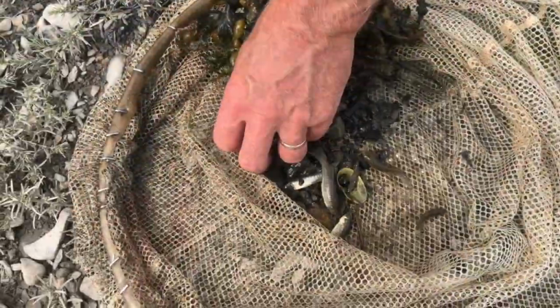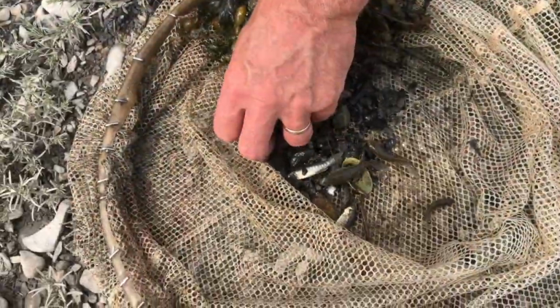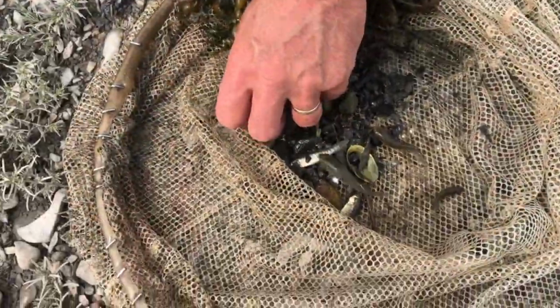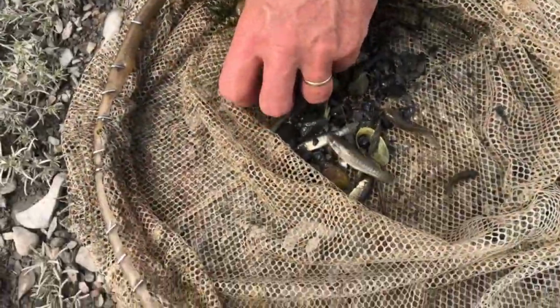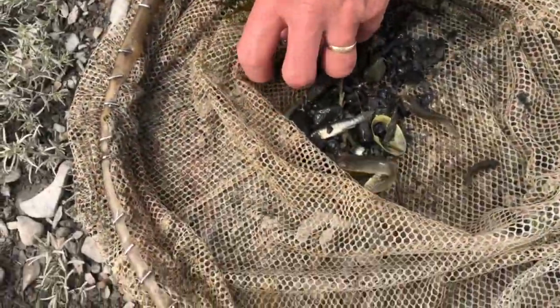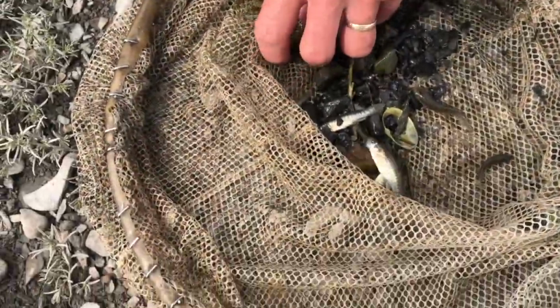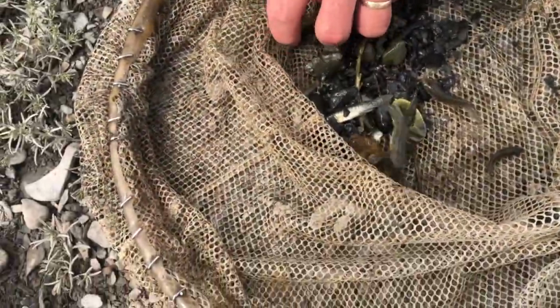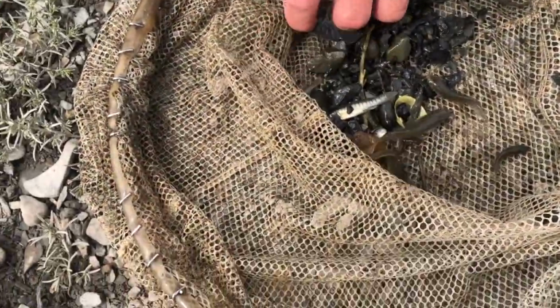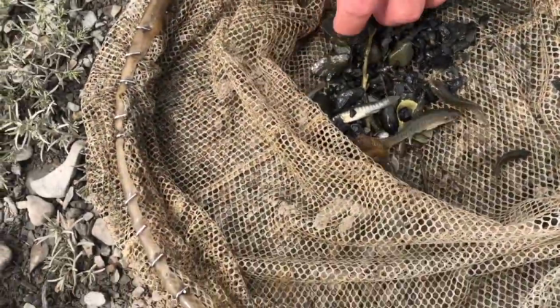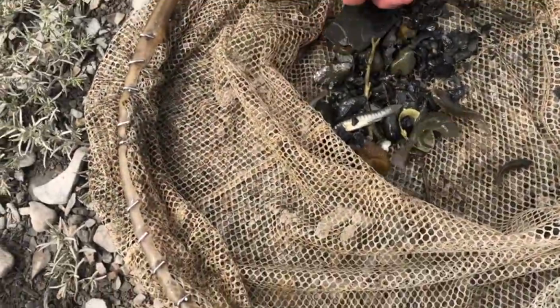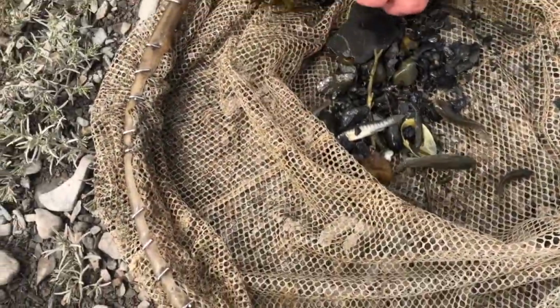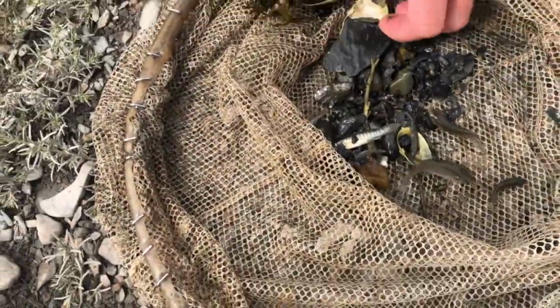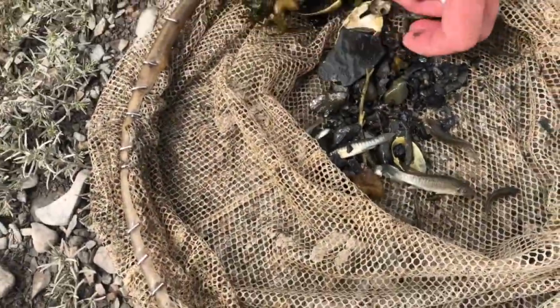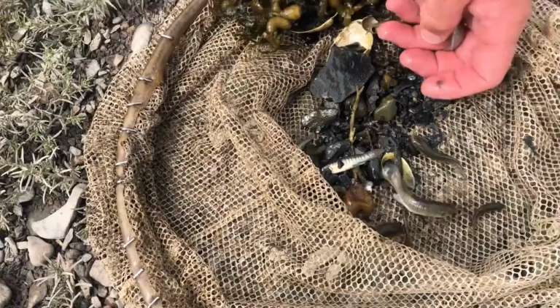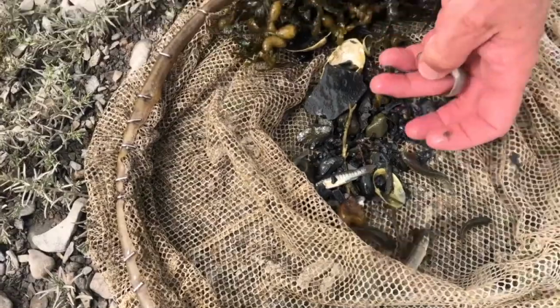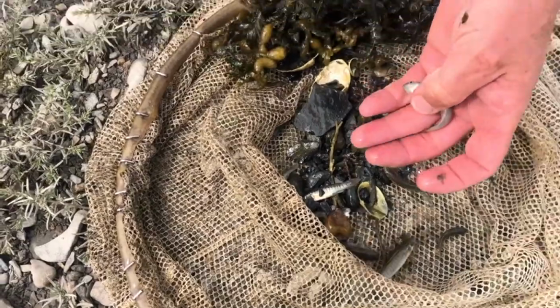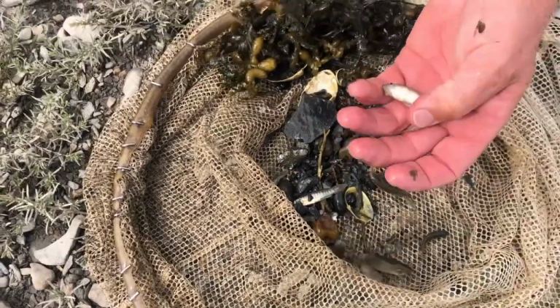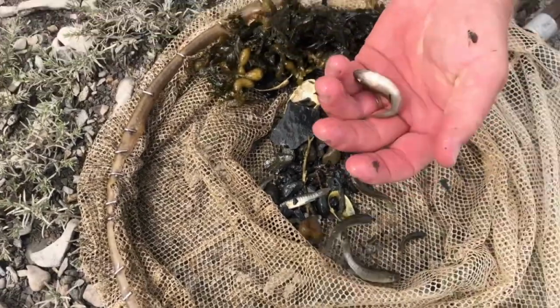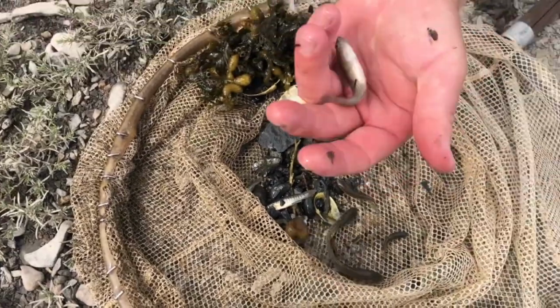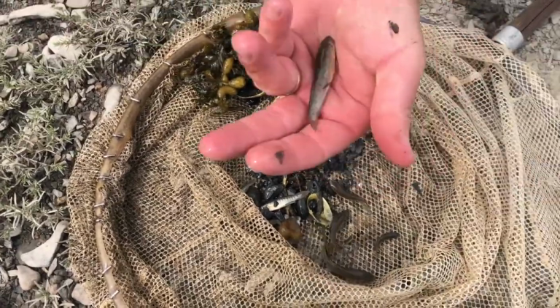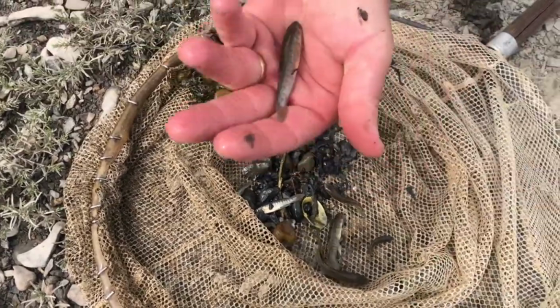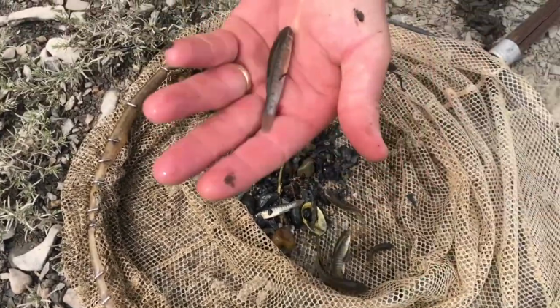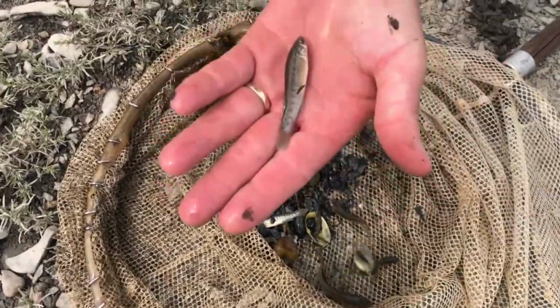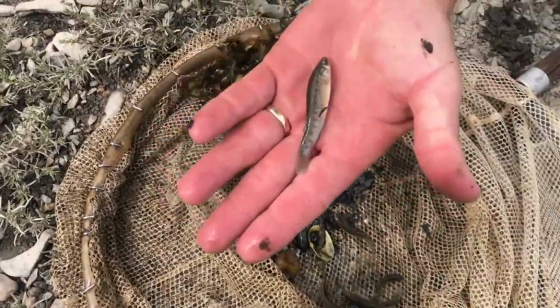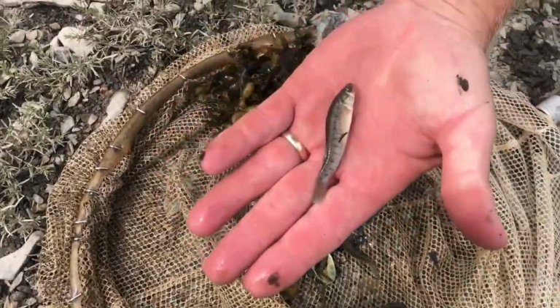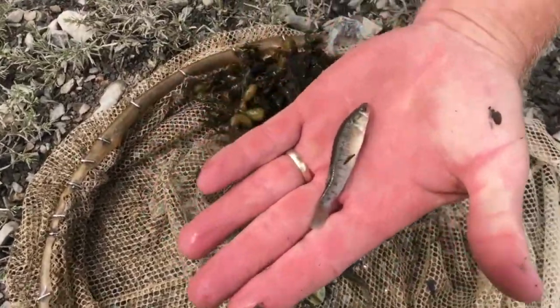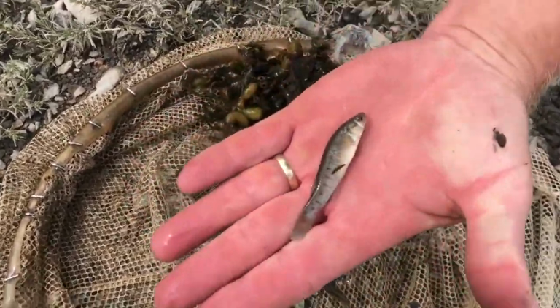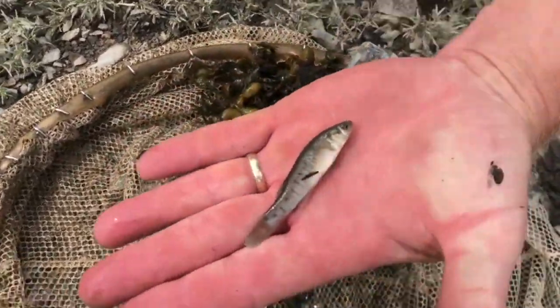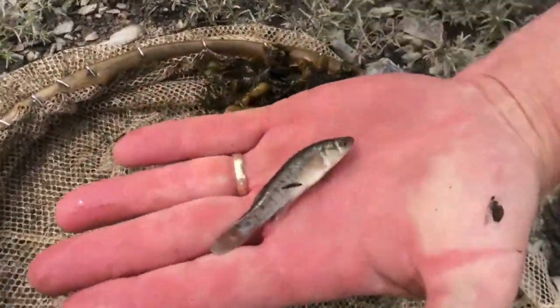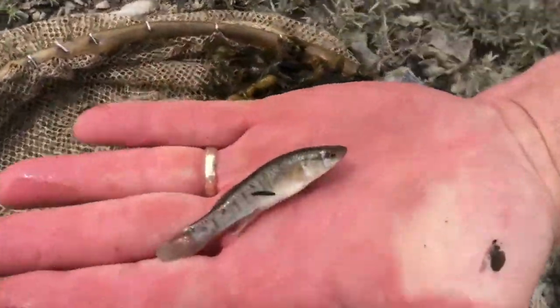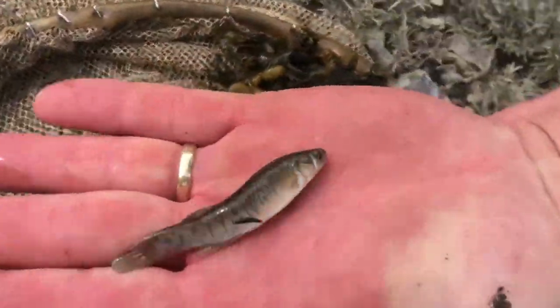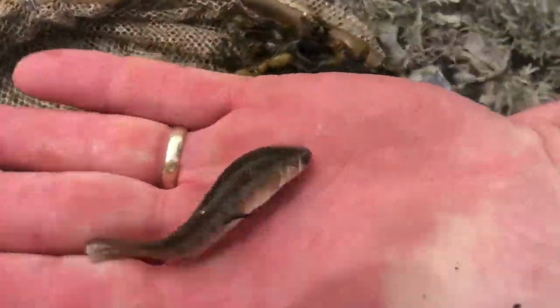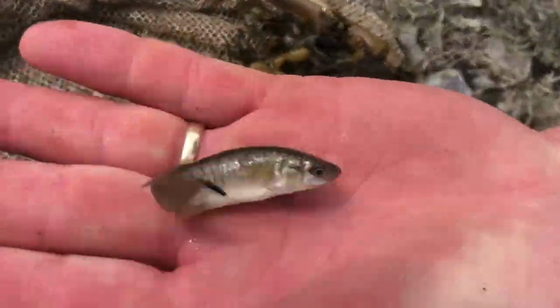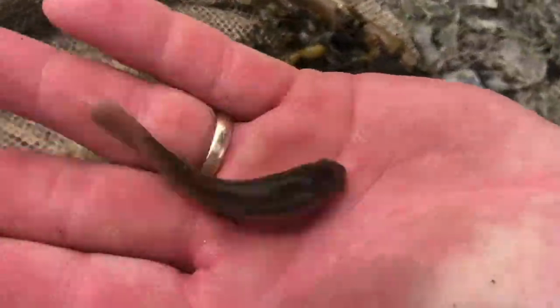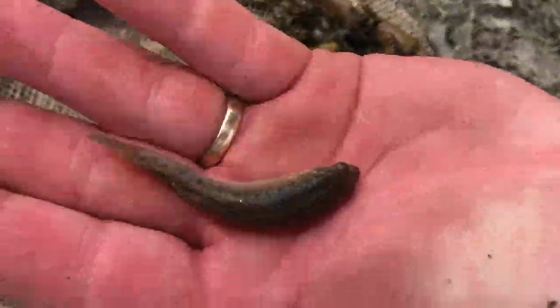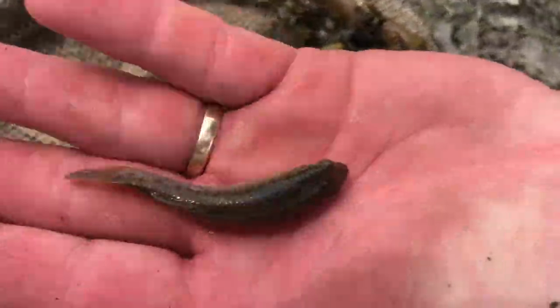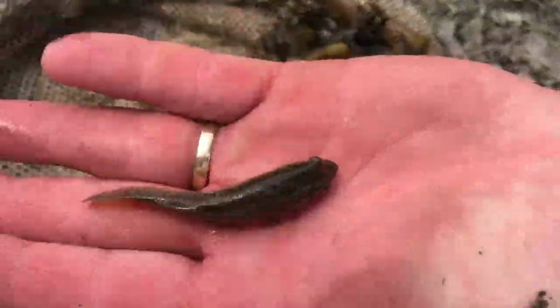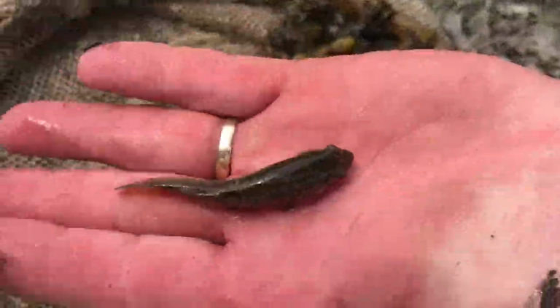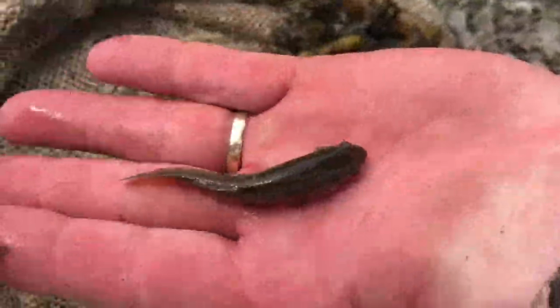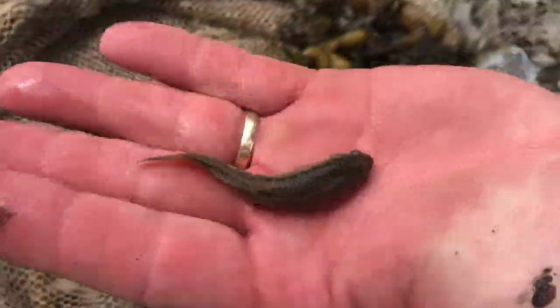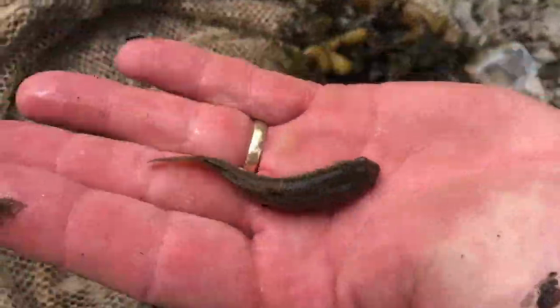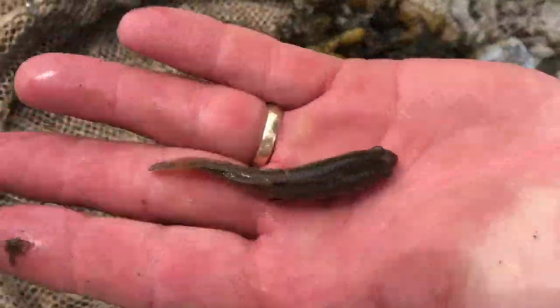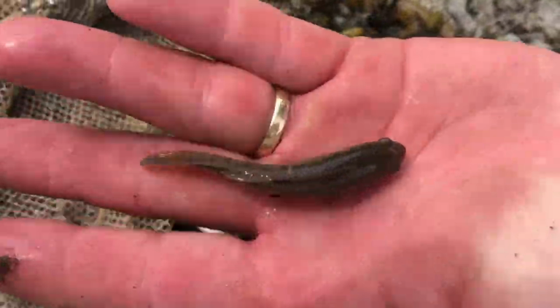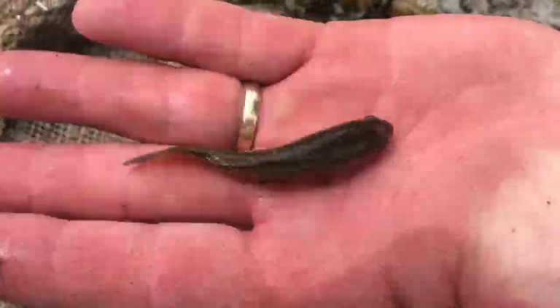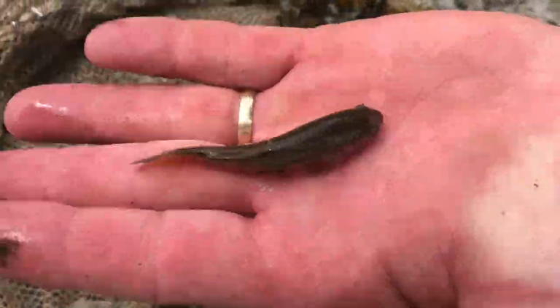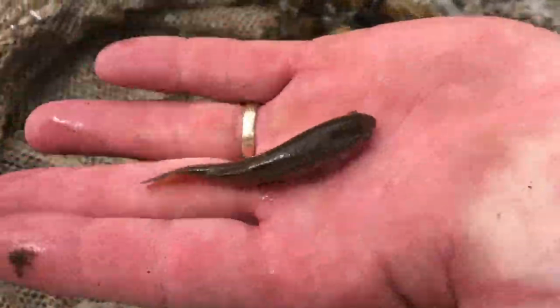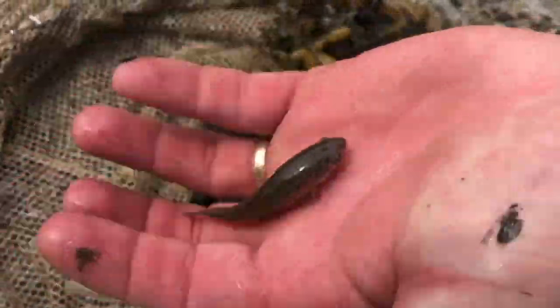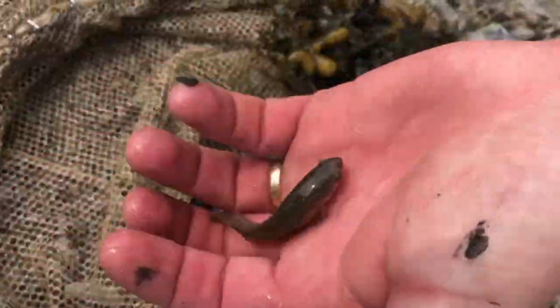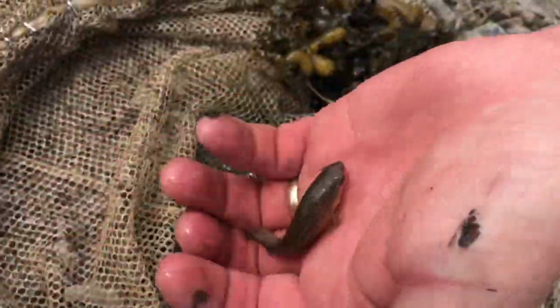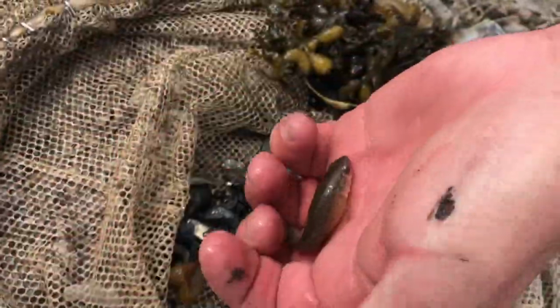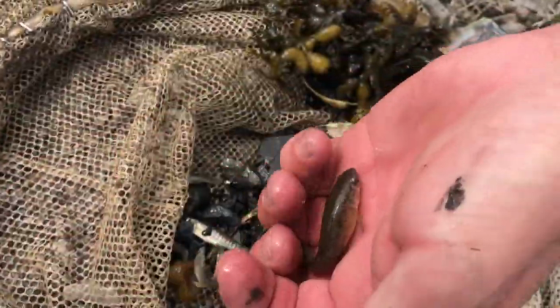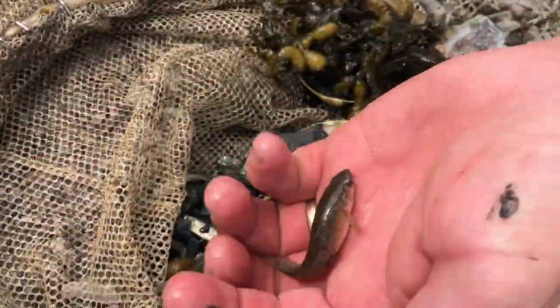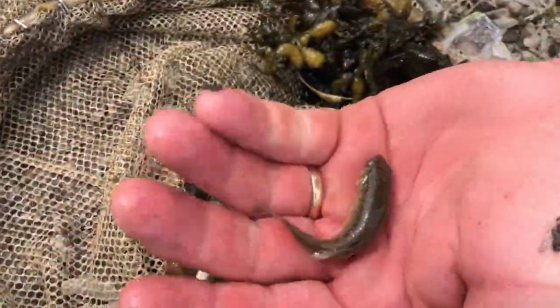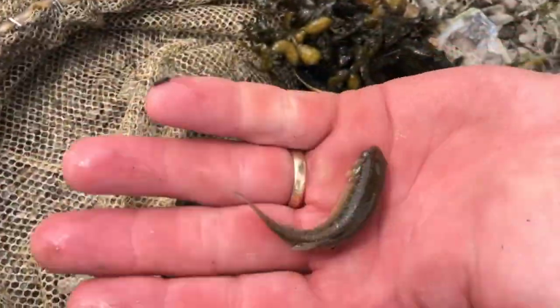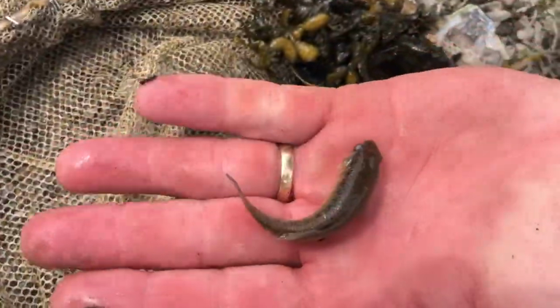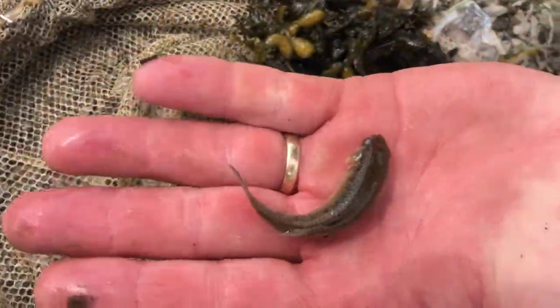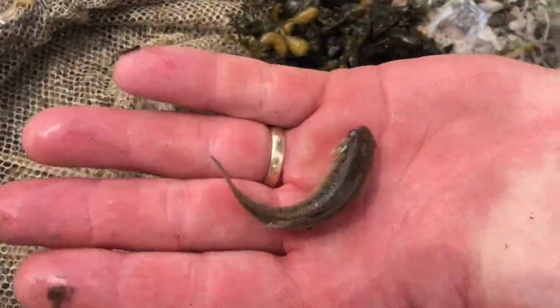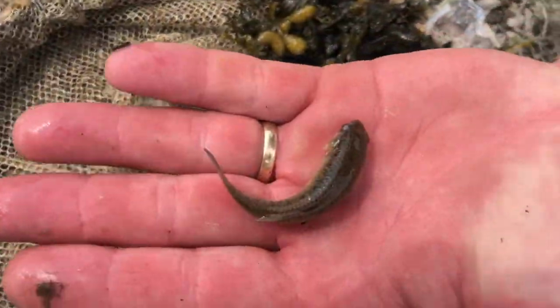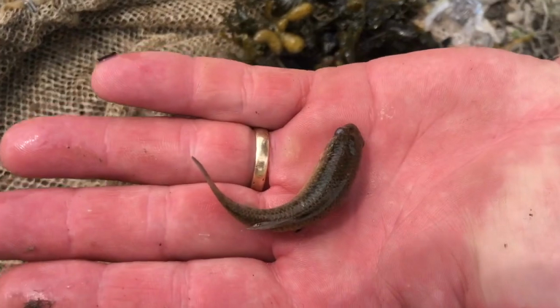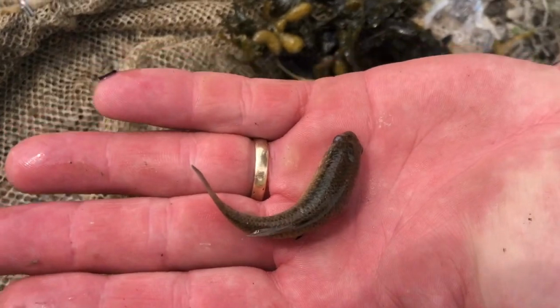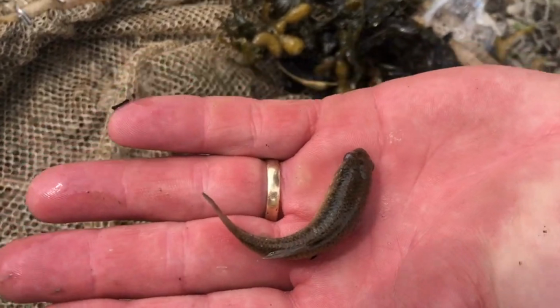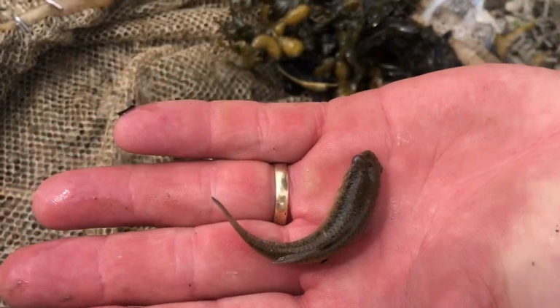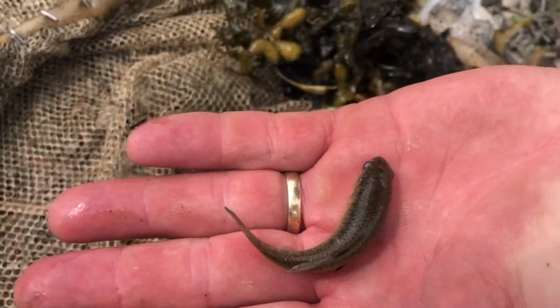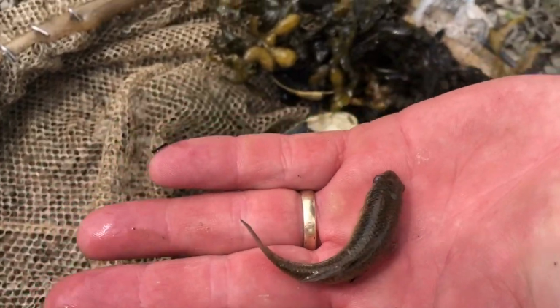One of the key features of the mummy chog is its rounded tail. They have very small fins and almost look like a tadpole.